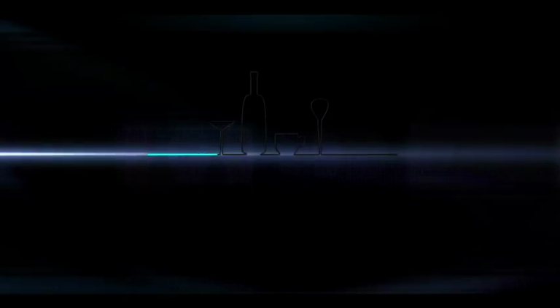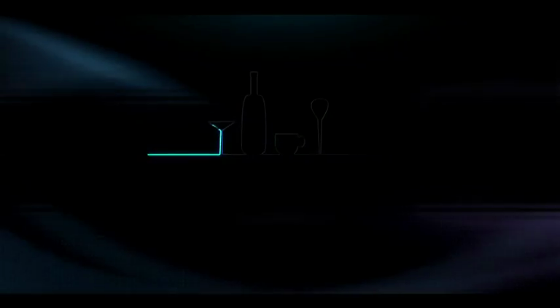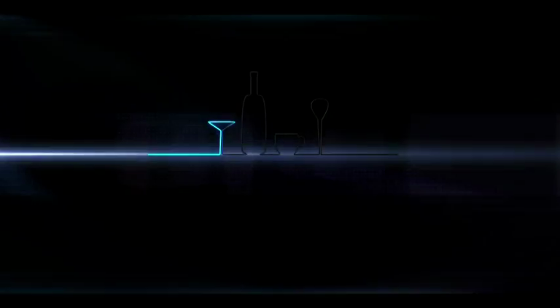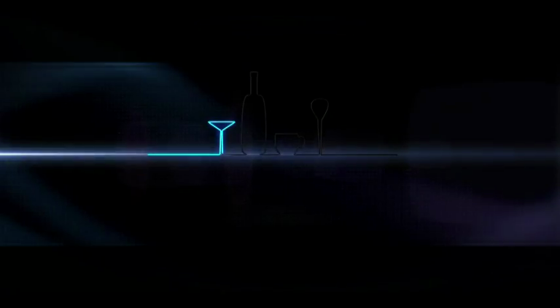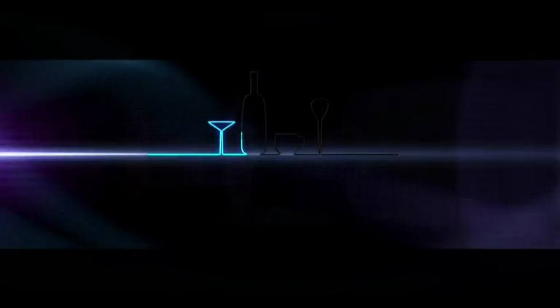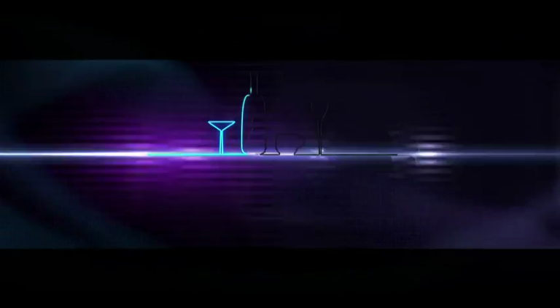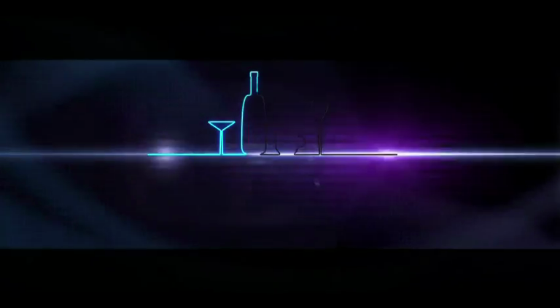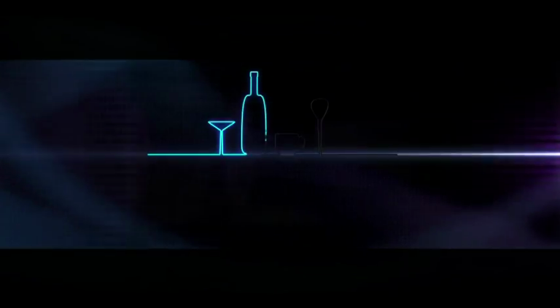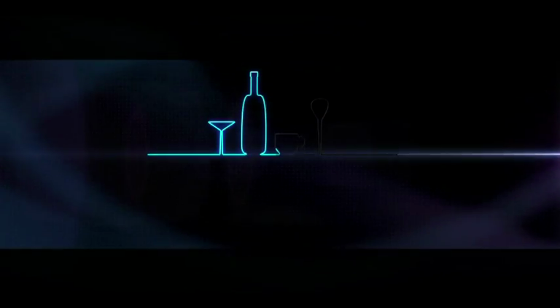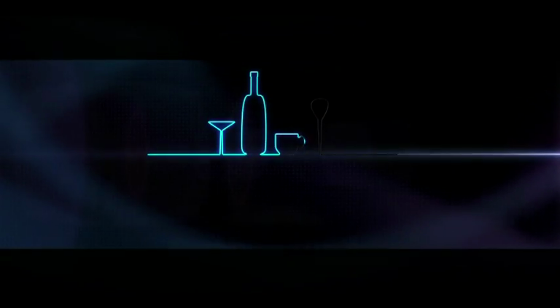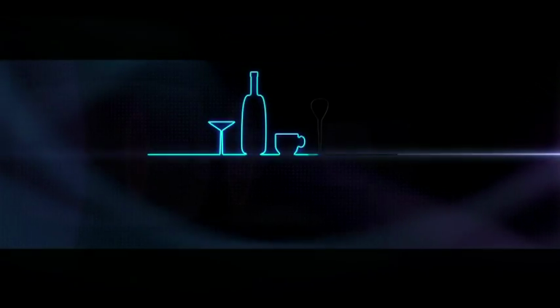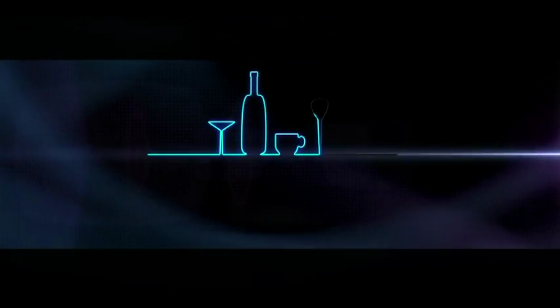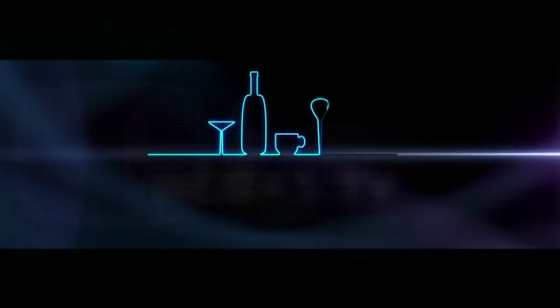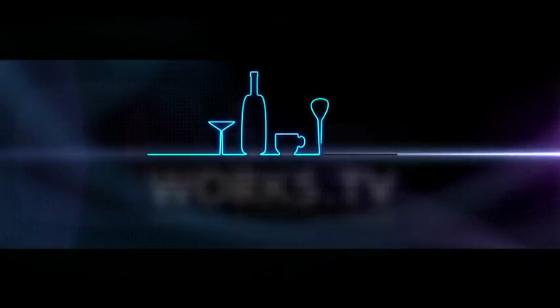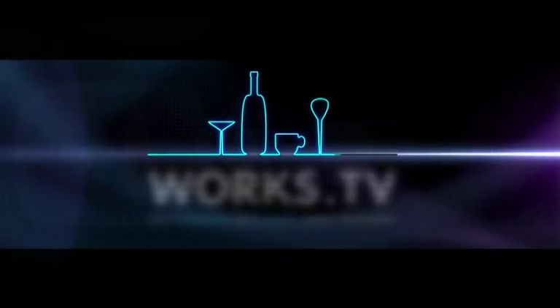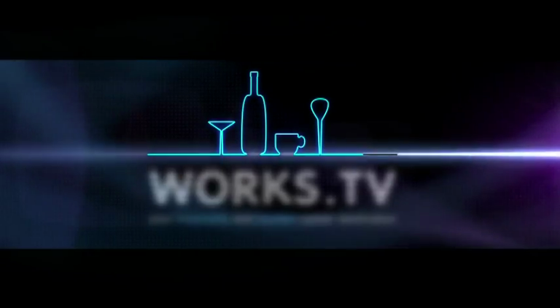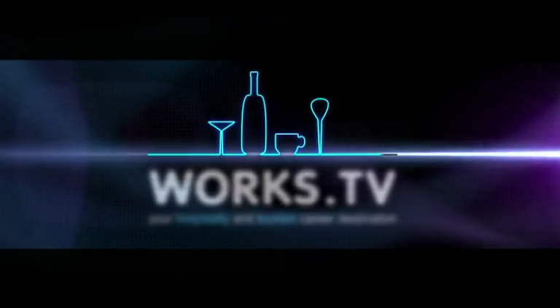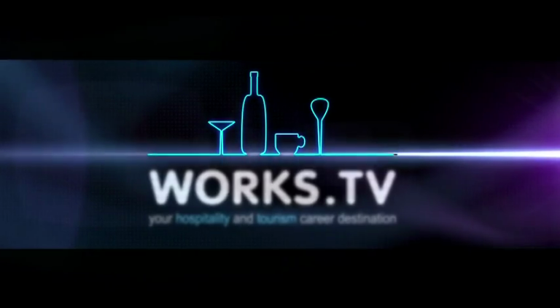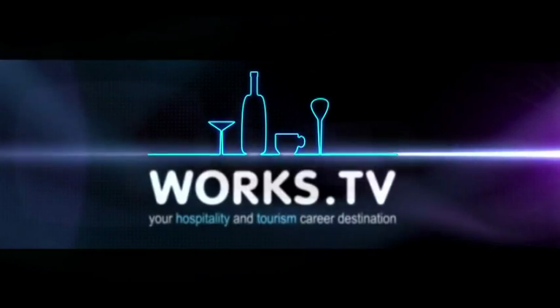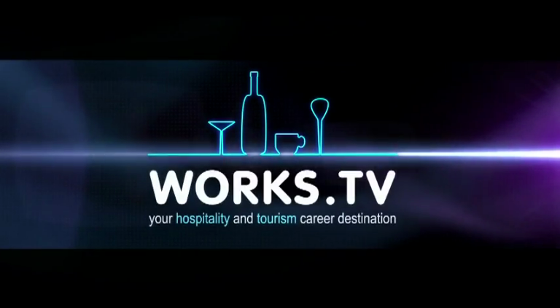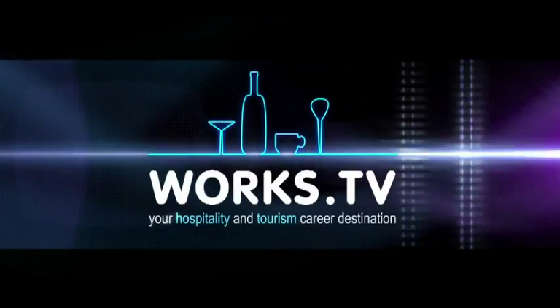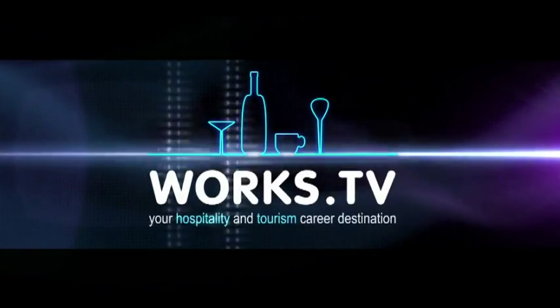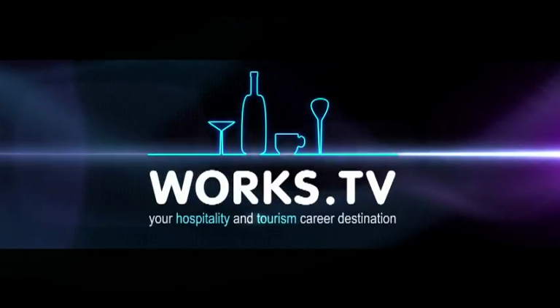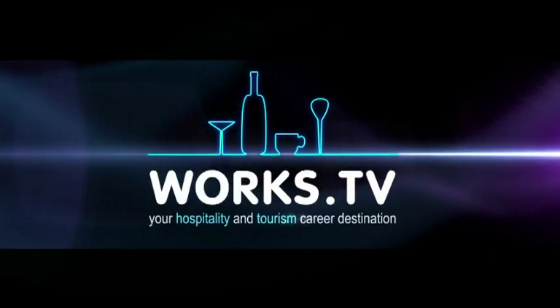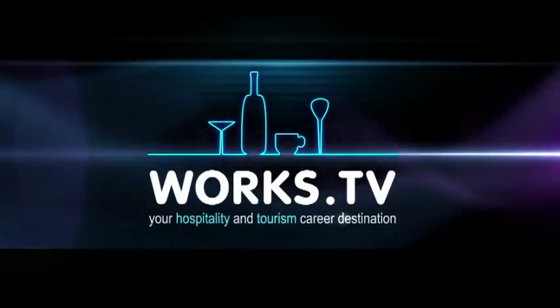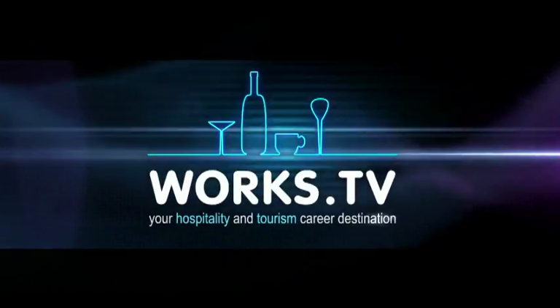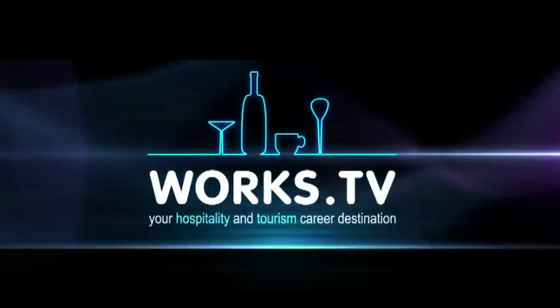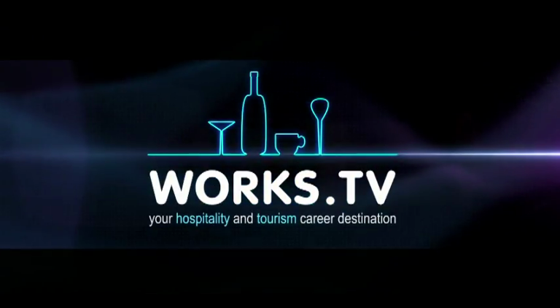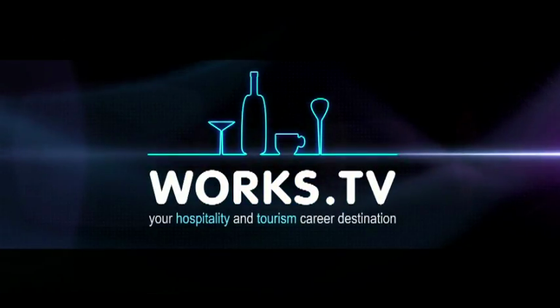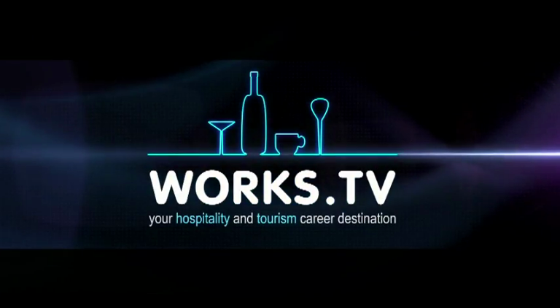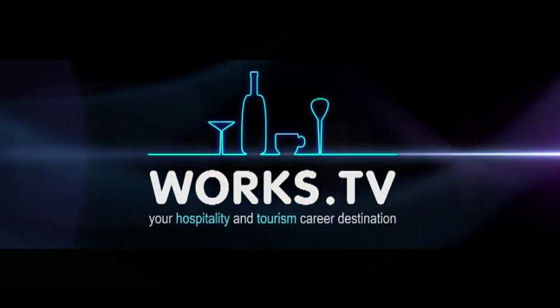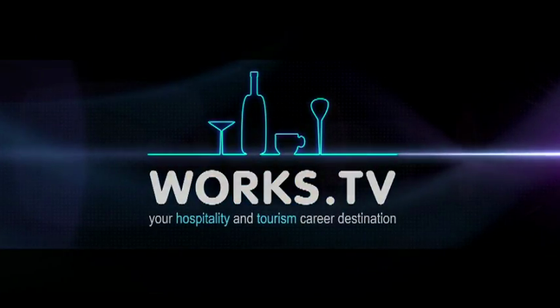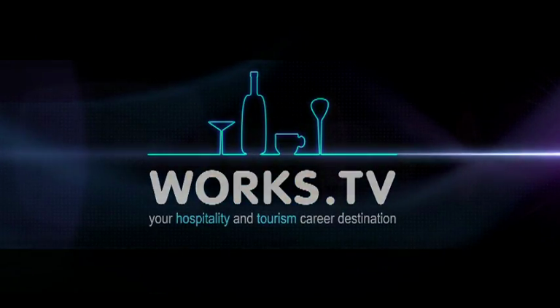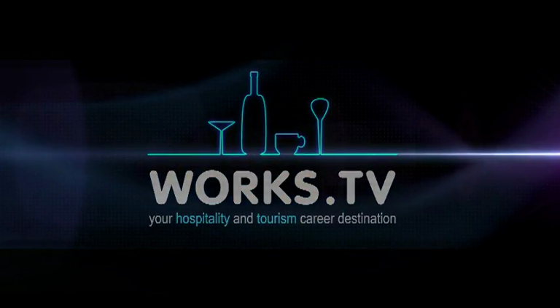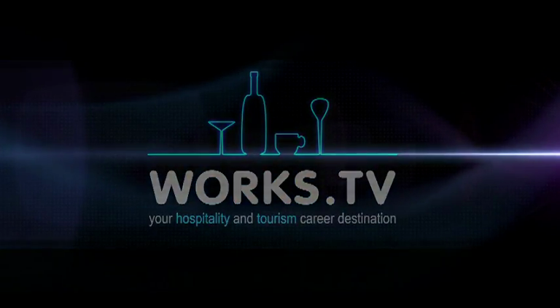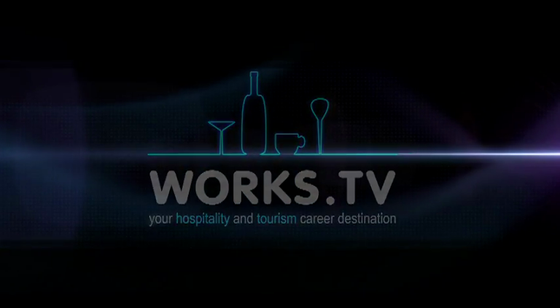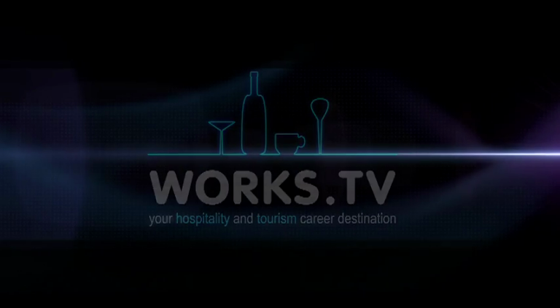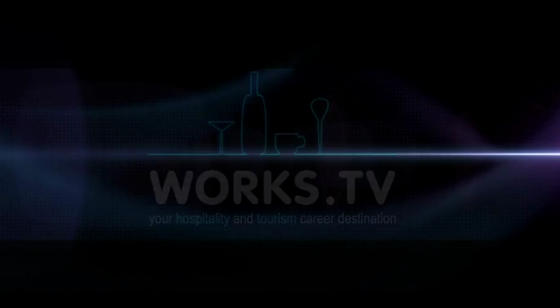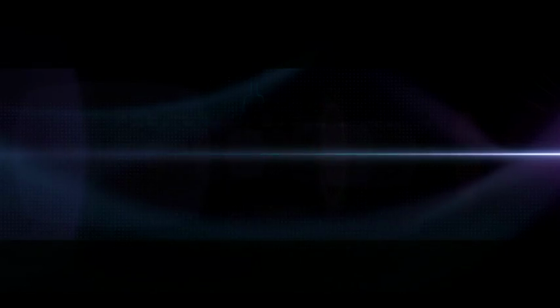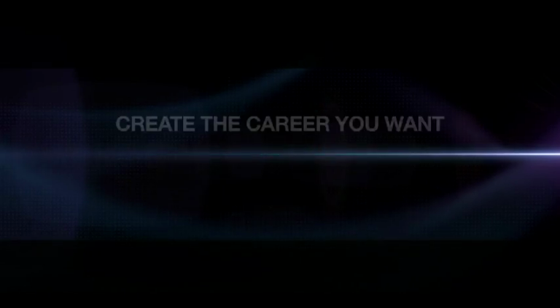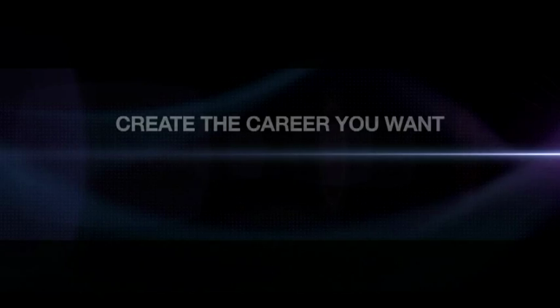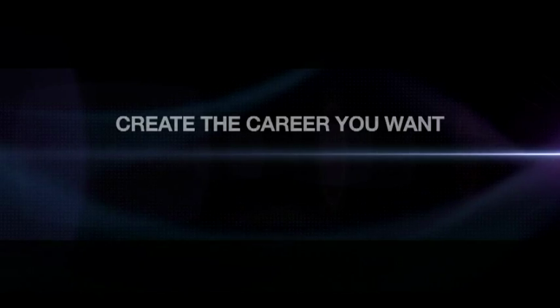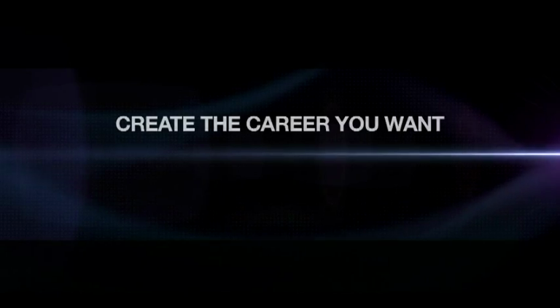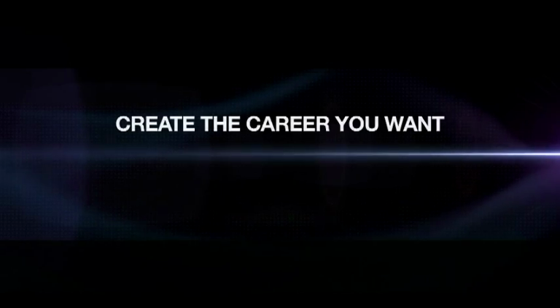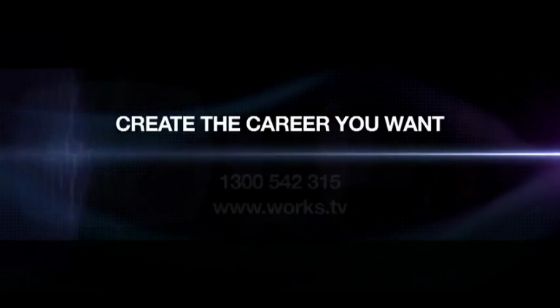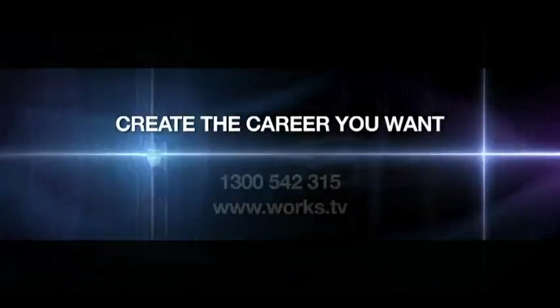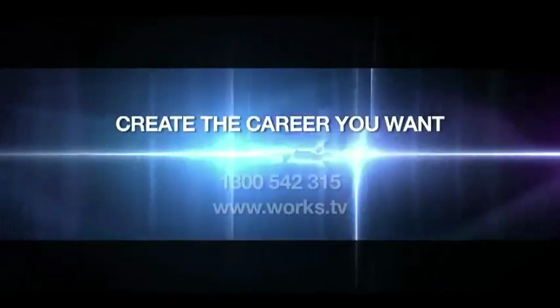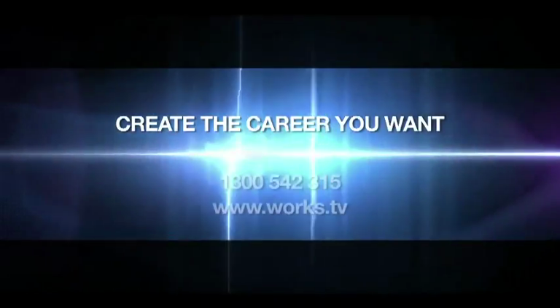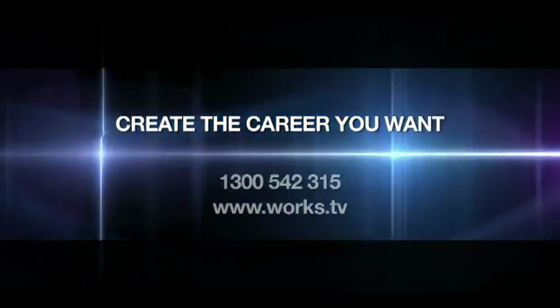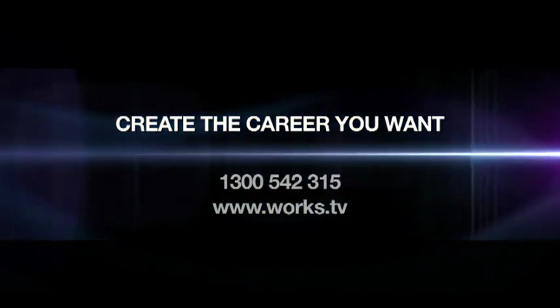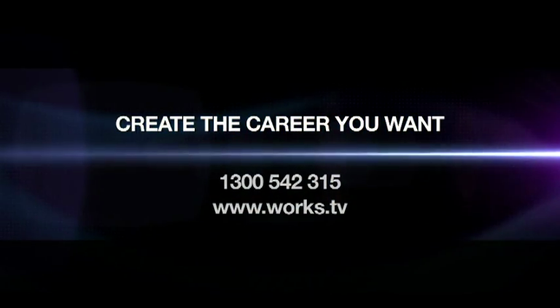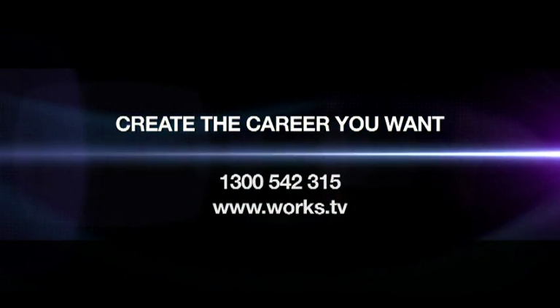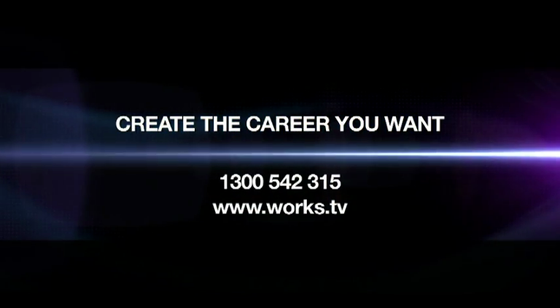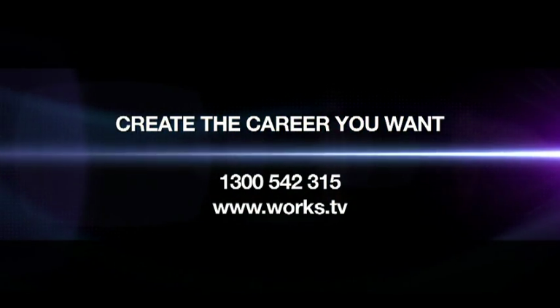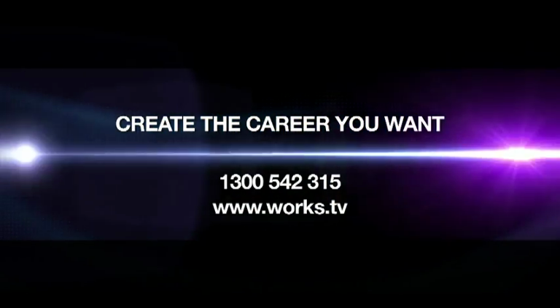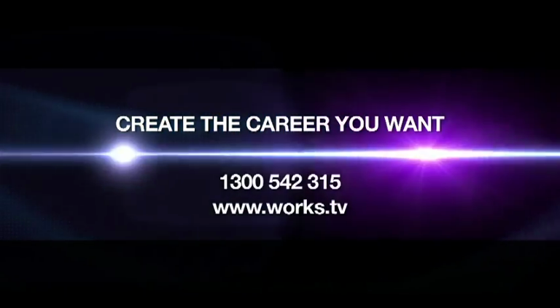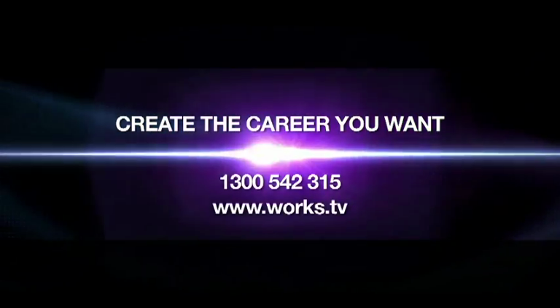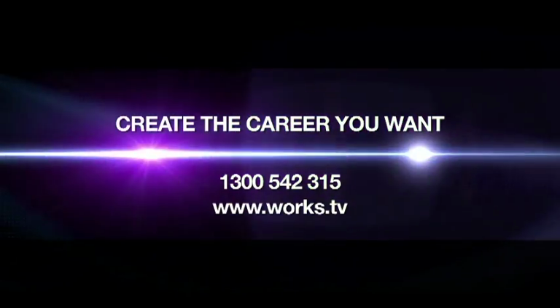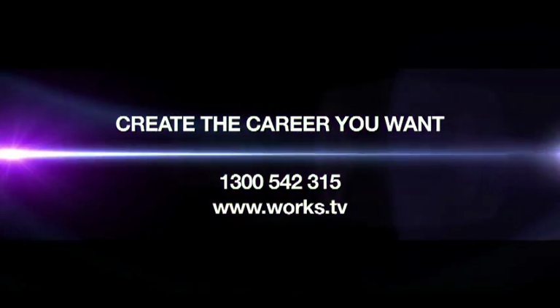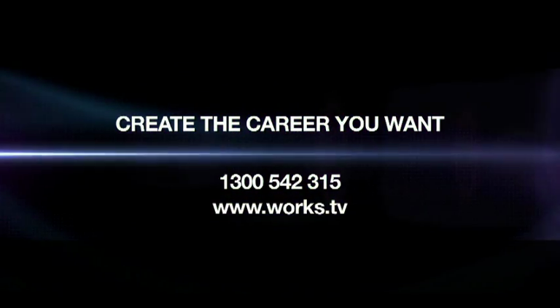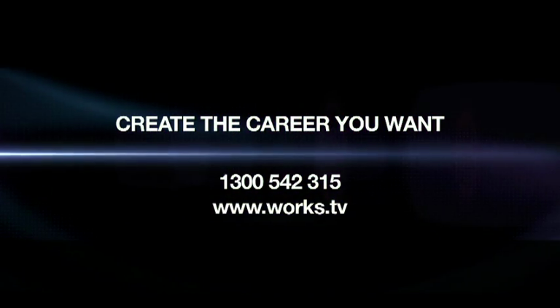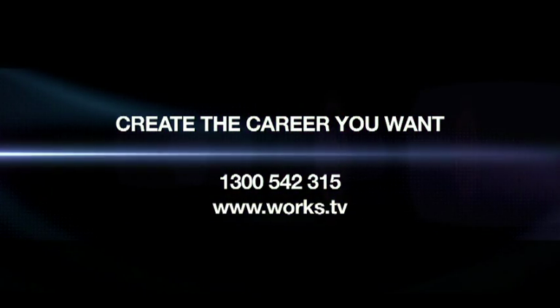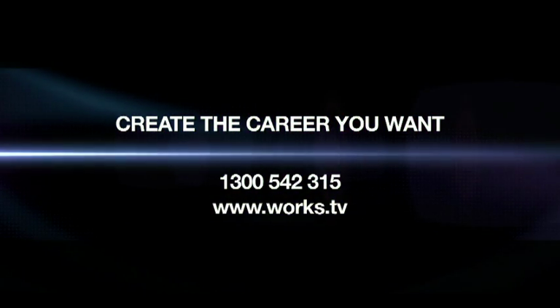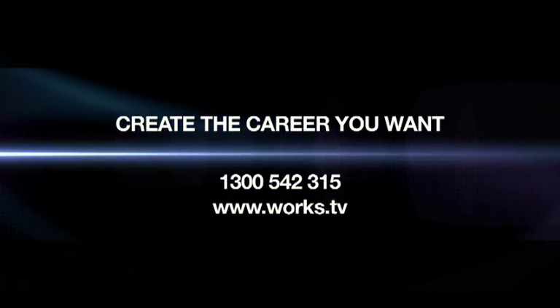Welcome to WORX TV, your hospitality and tourism career destination. Create the career you want. Contact us today.